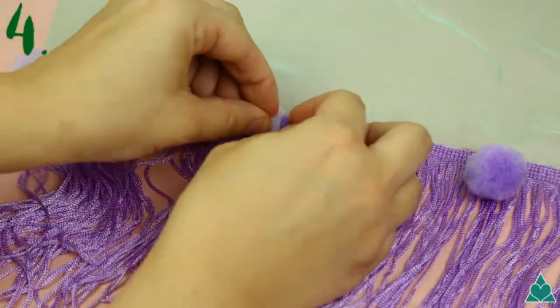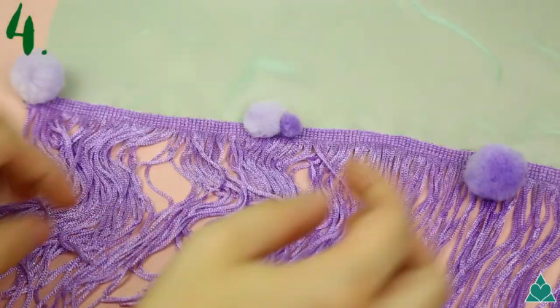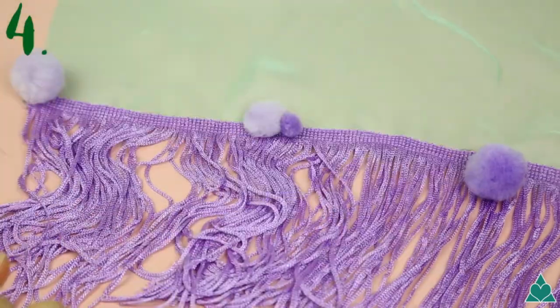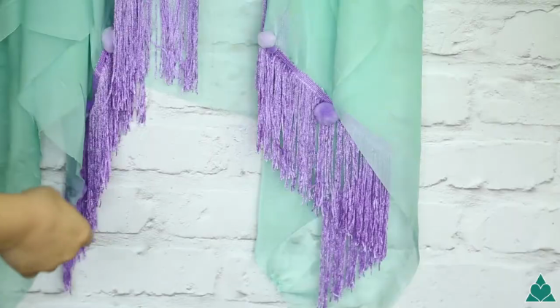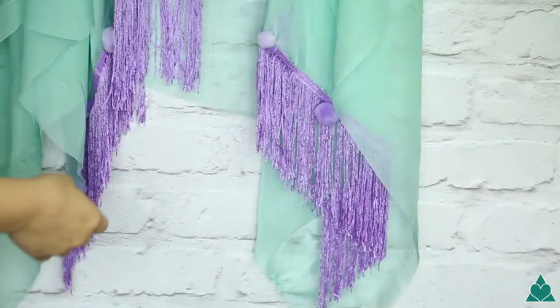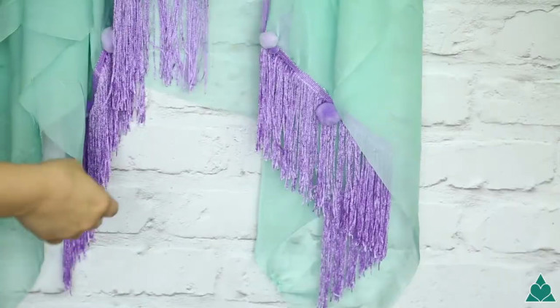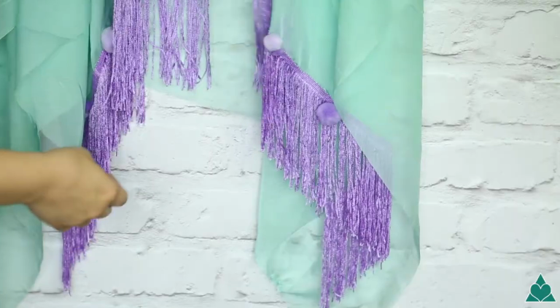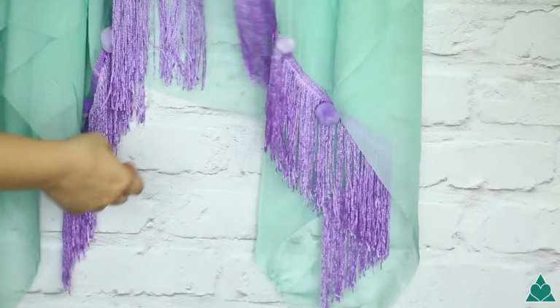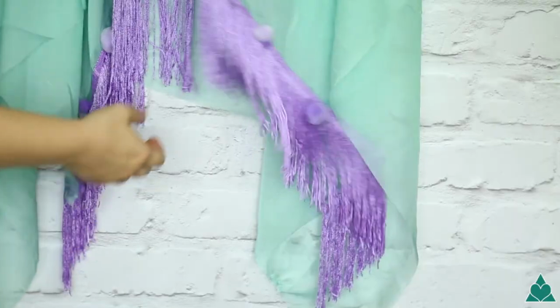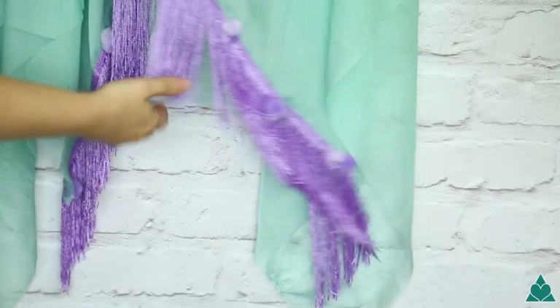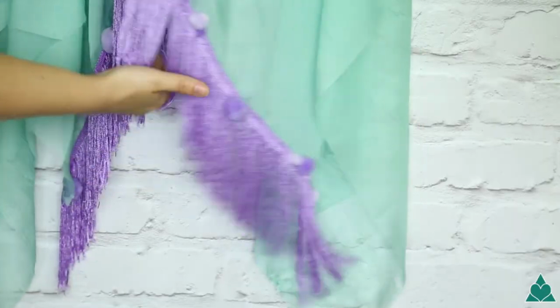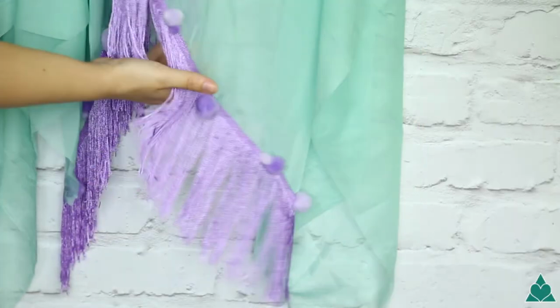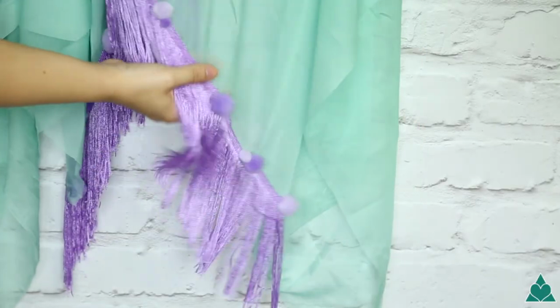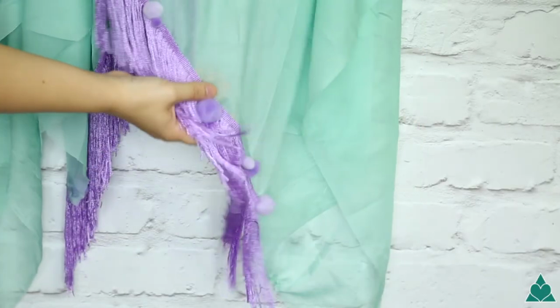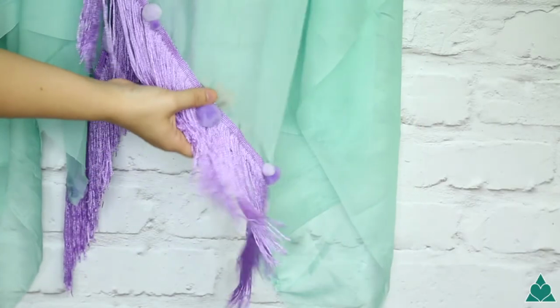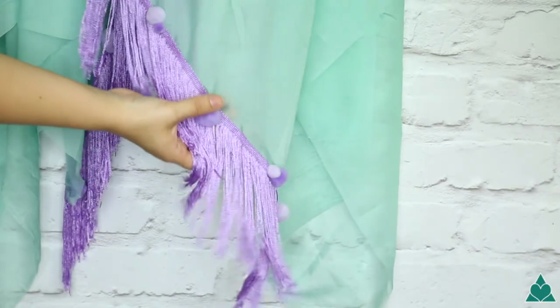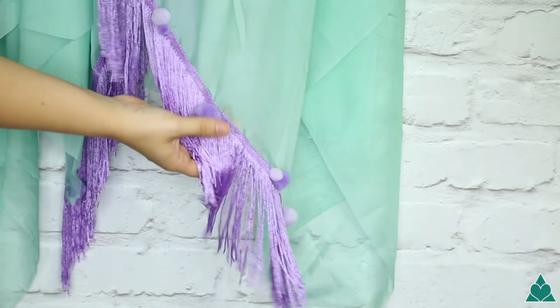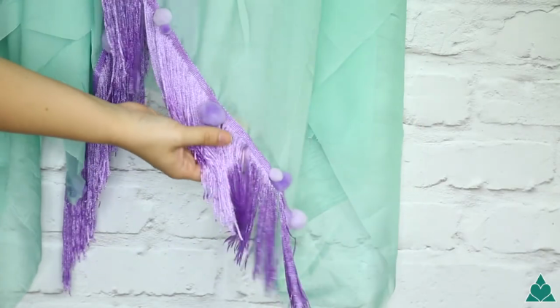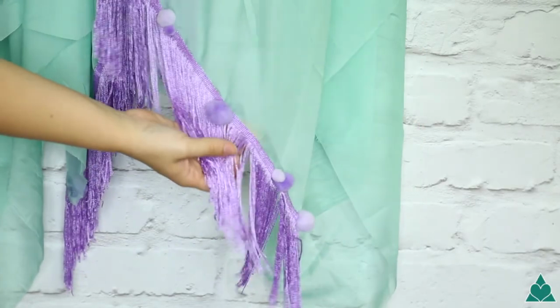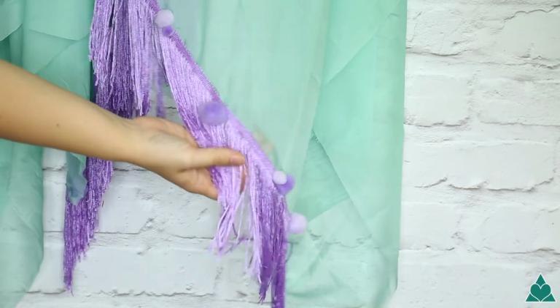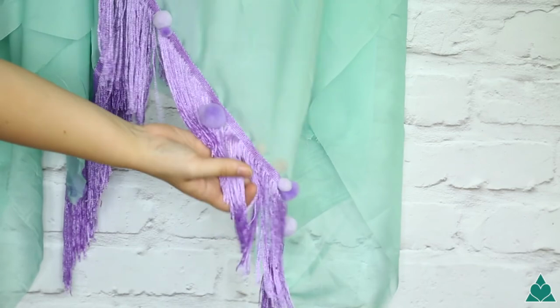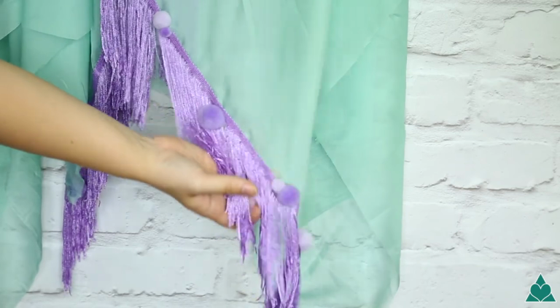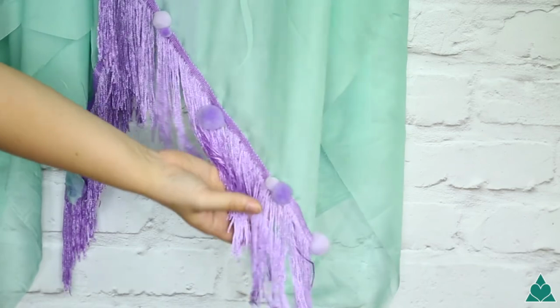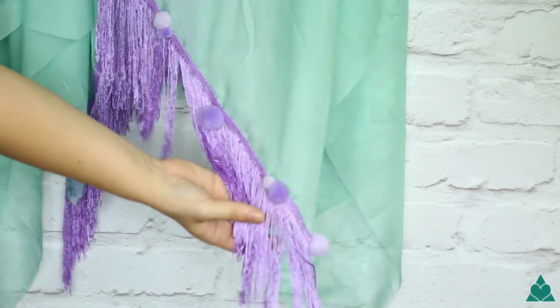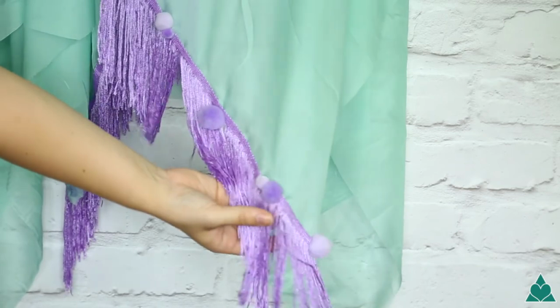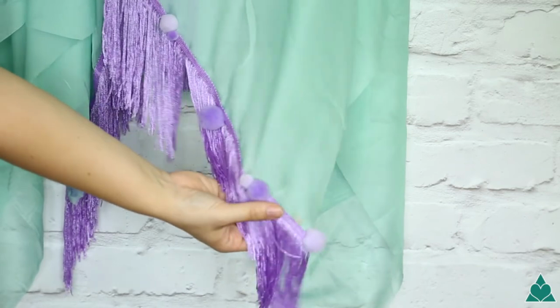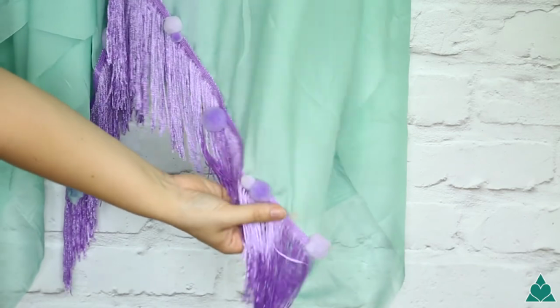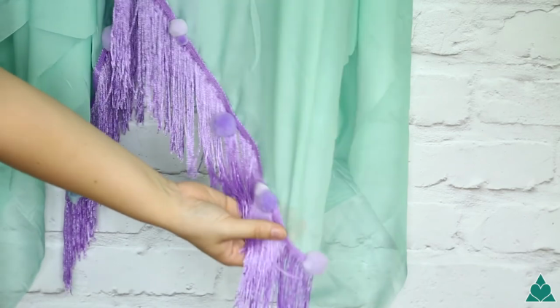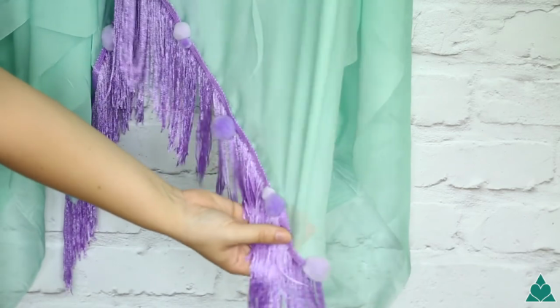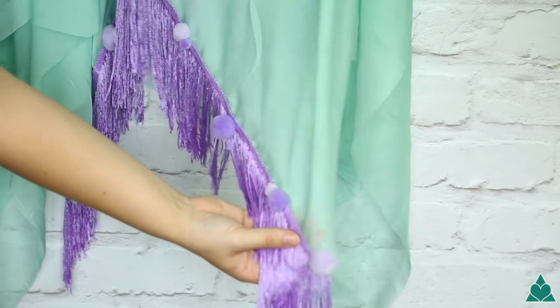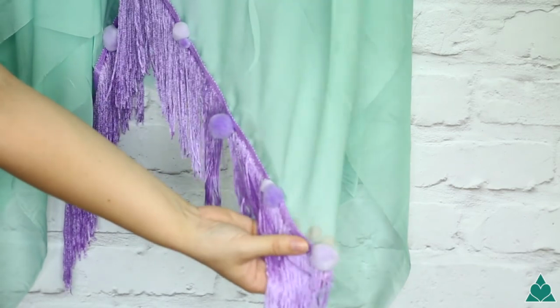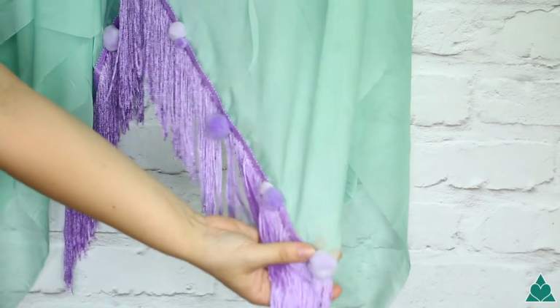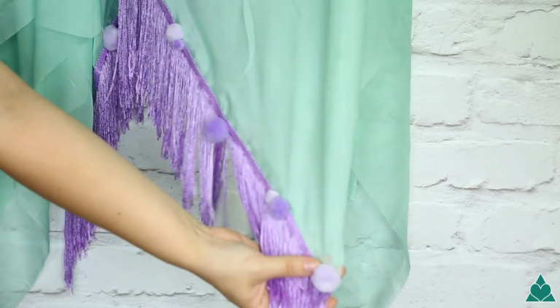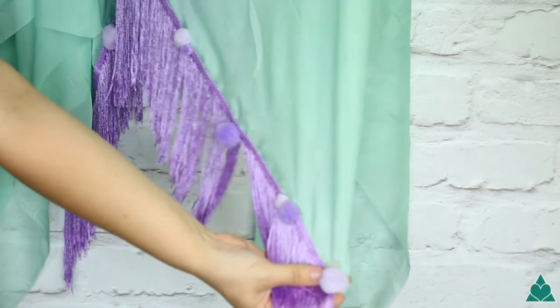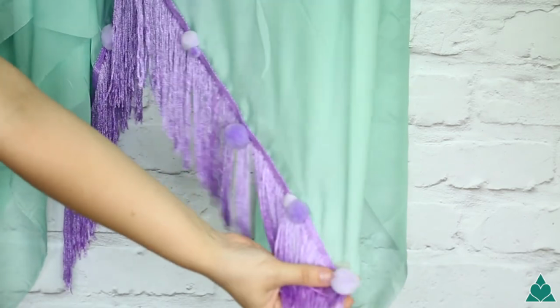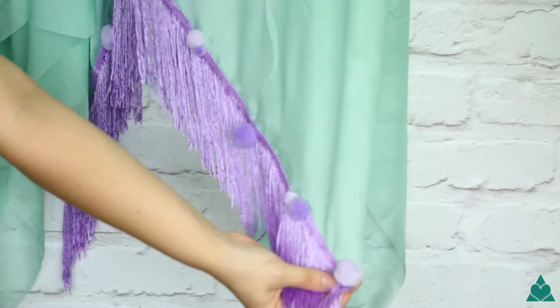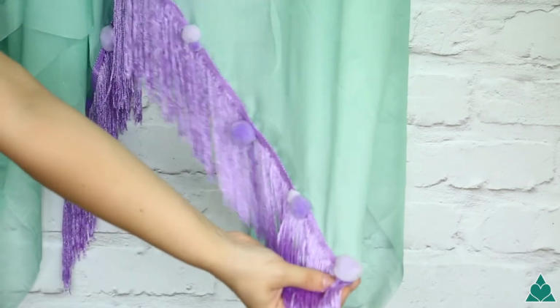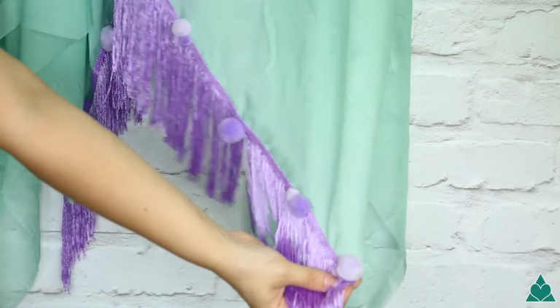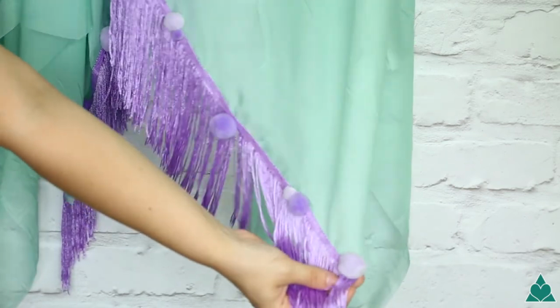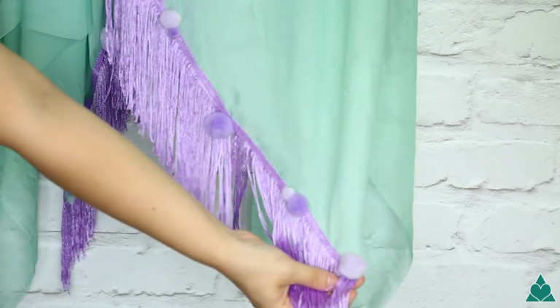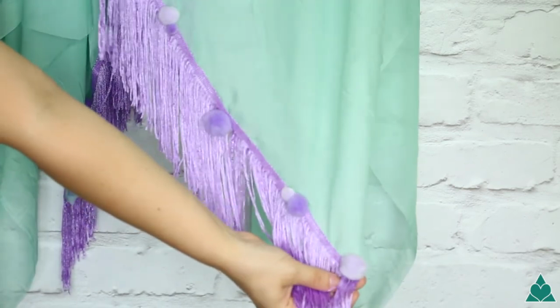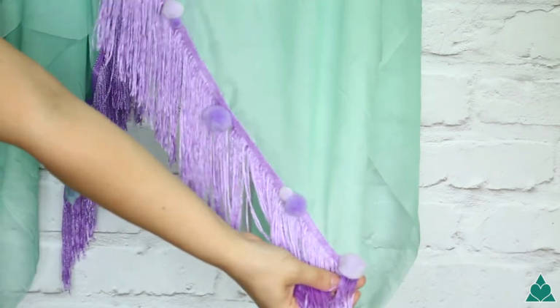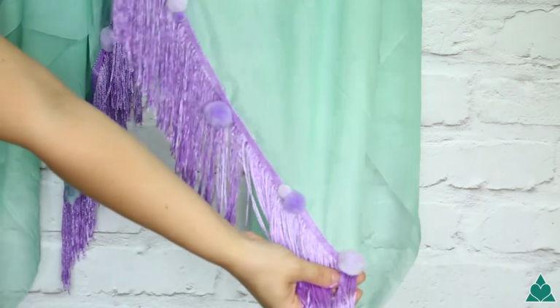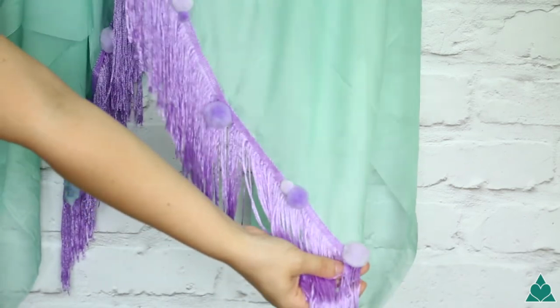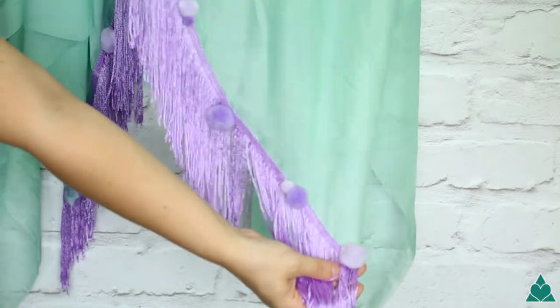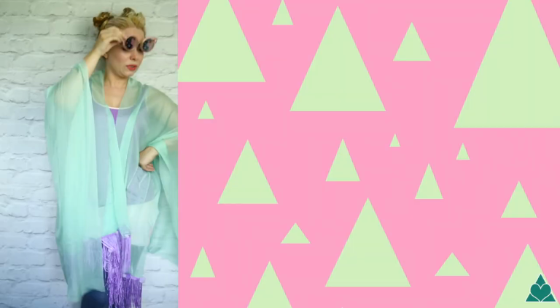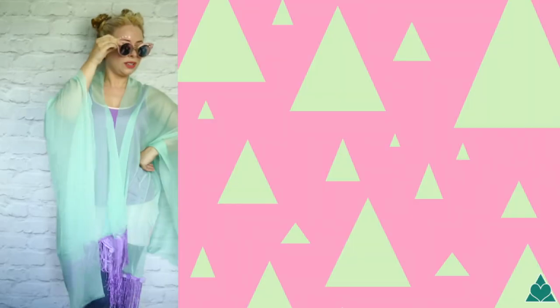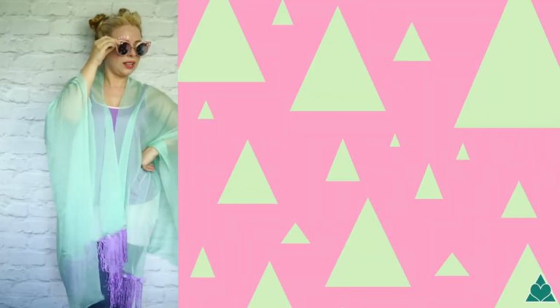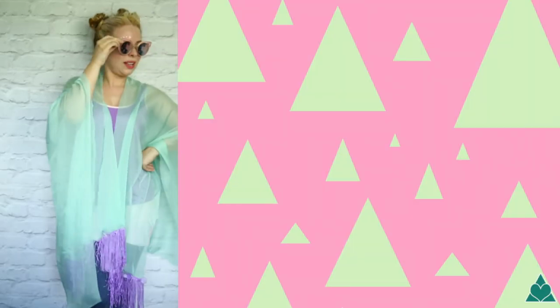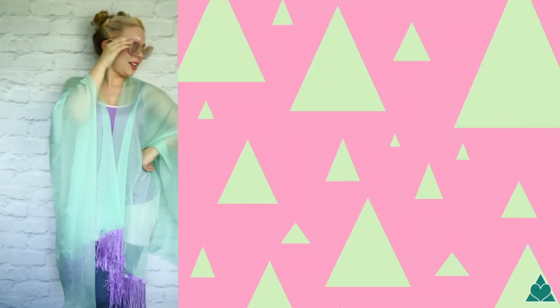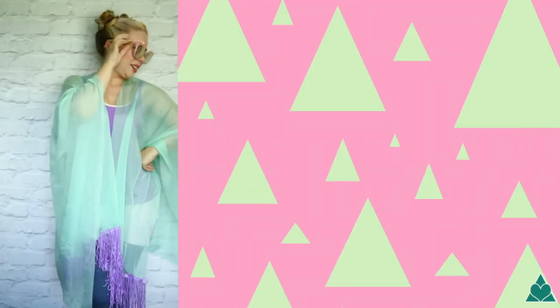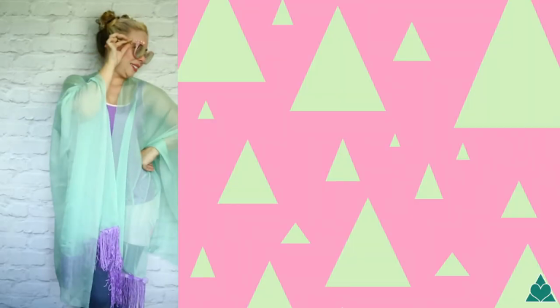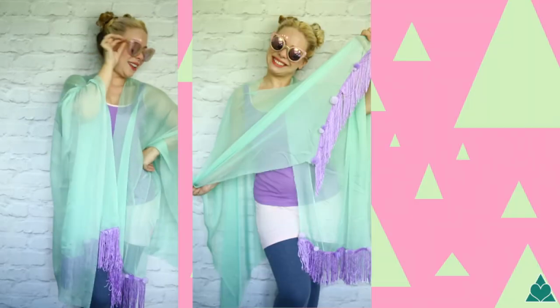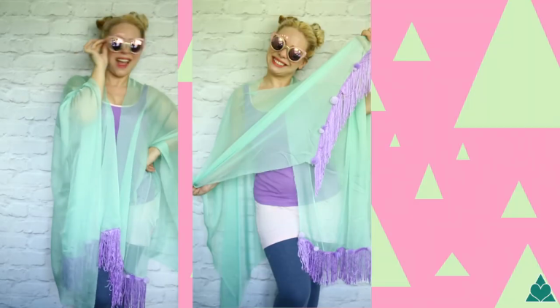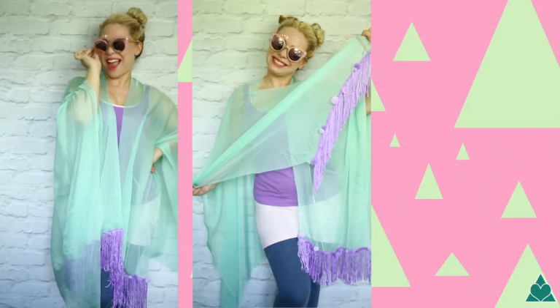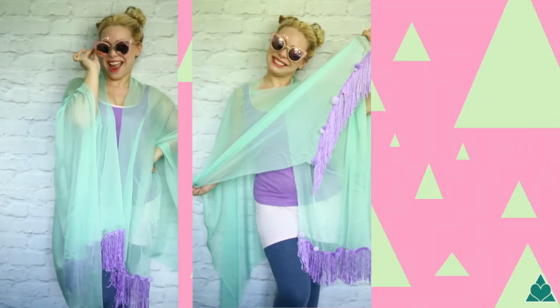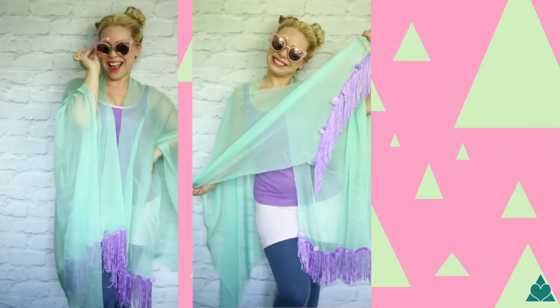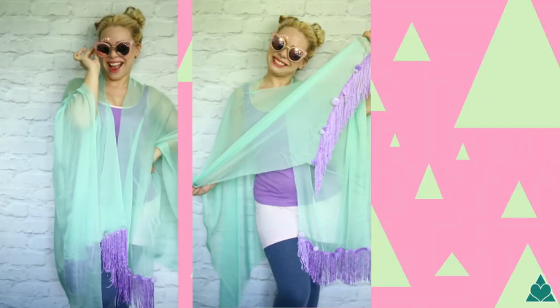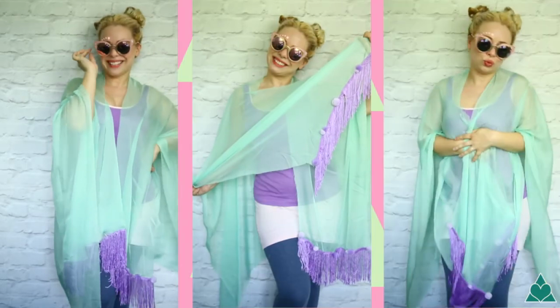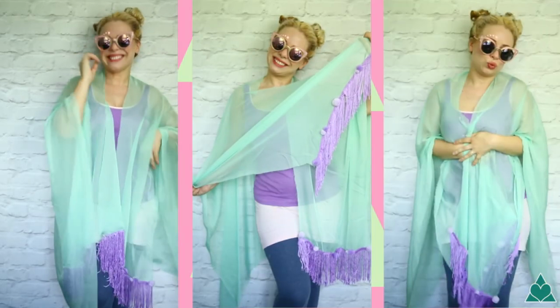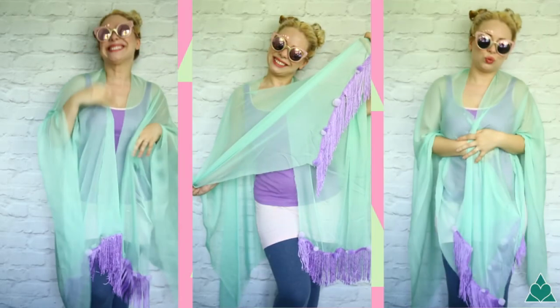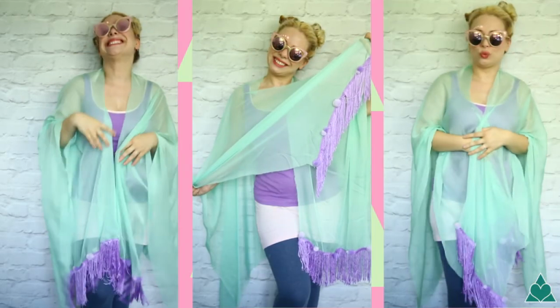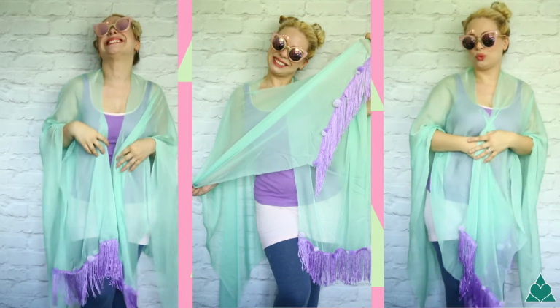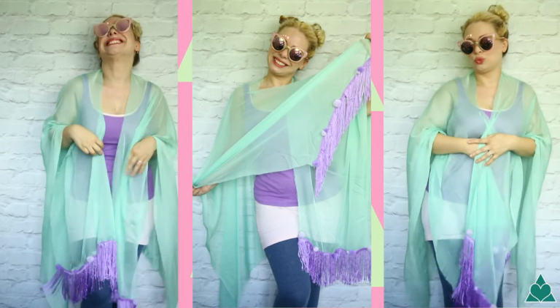And guys, that is it — it only takes five minutes but you will have yourself a gorgeous and stunning kimono that you can wear all year round.